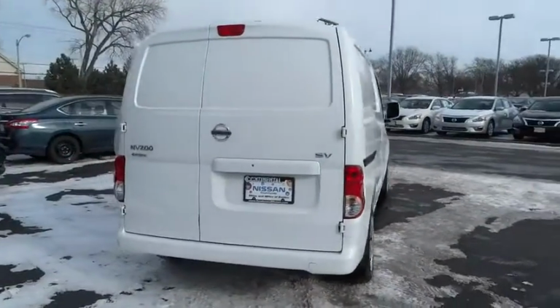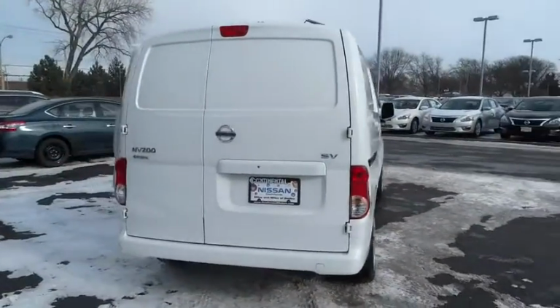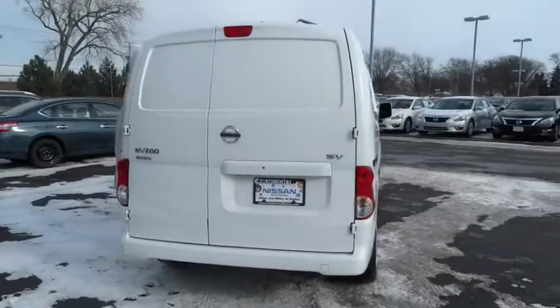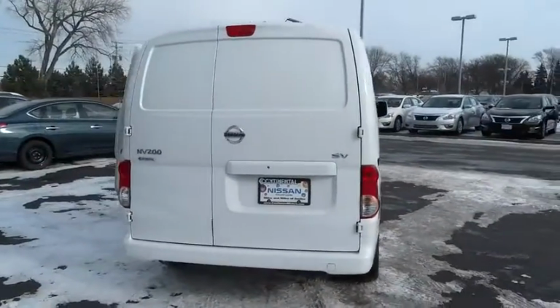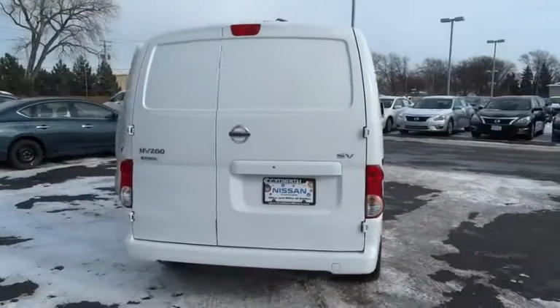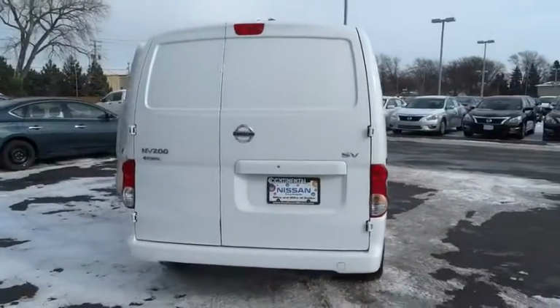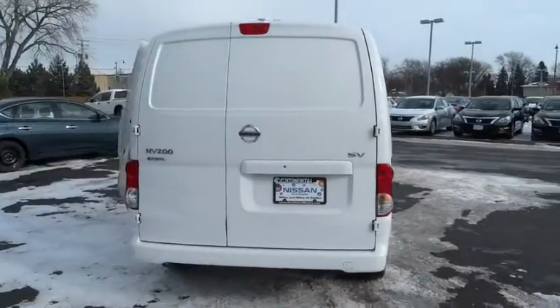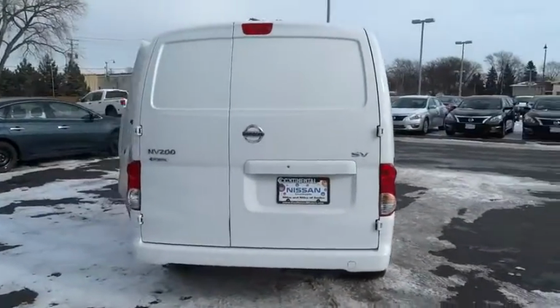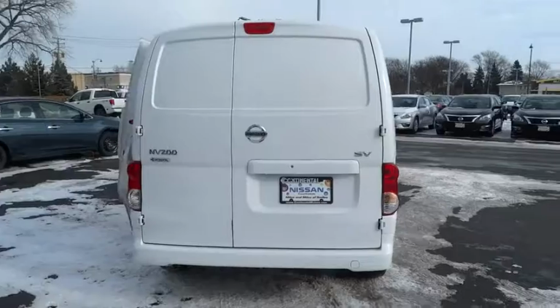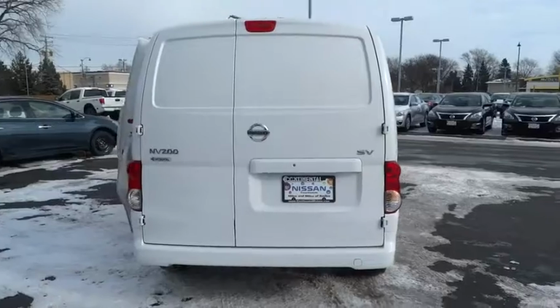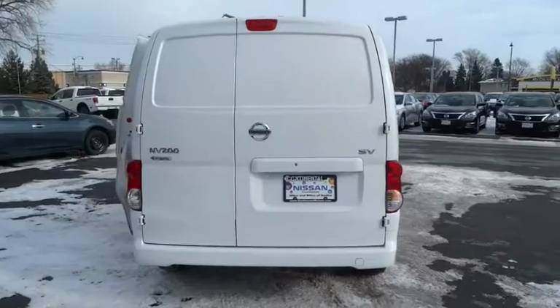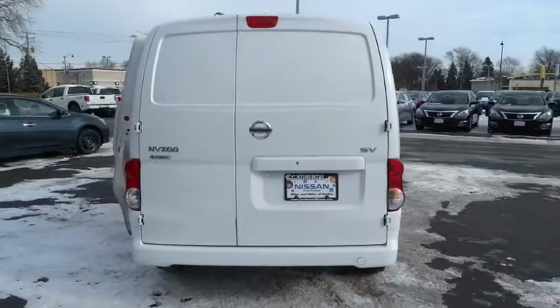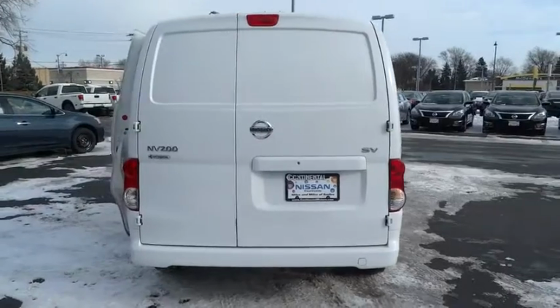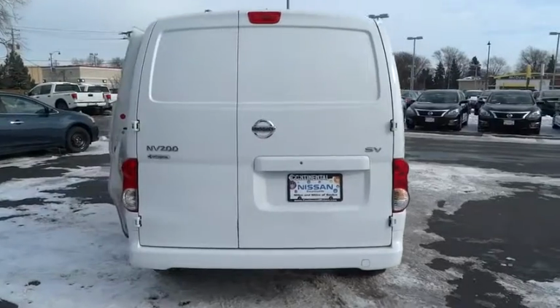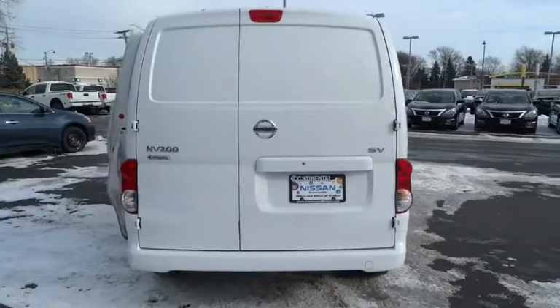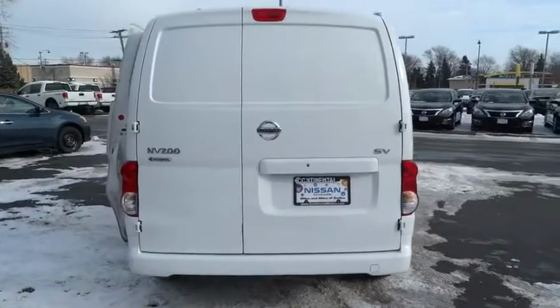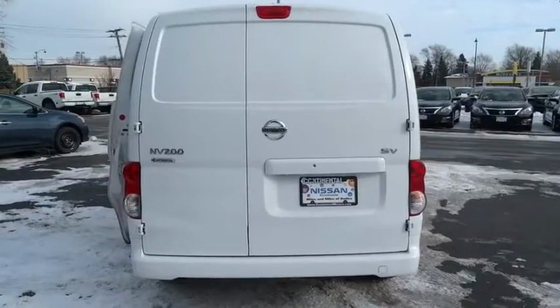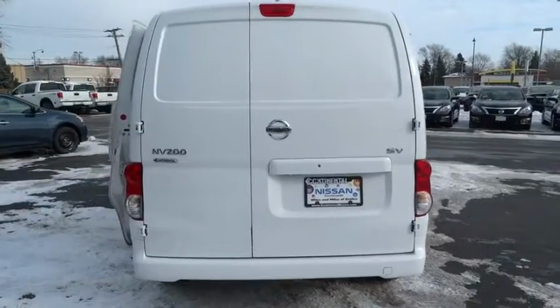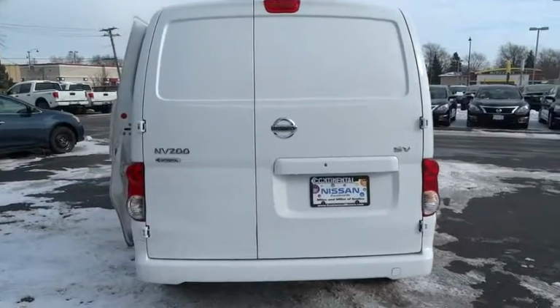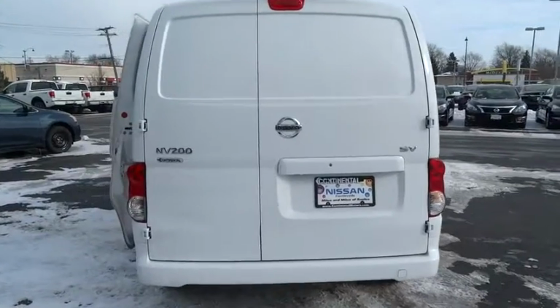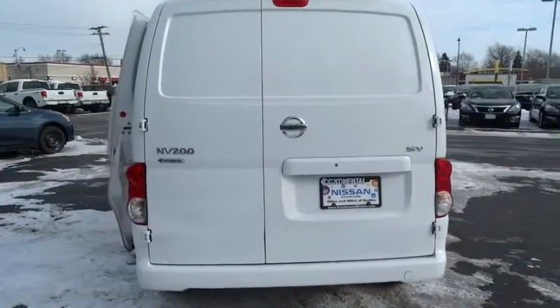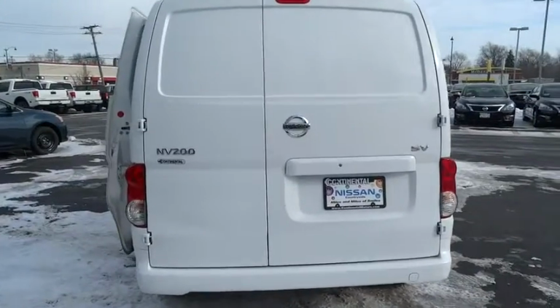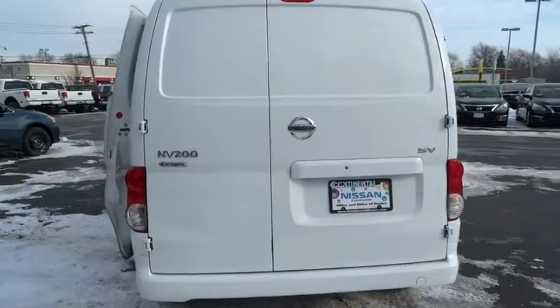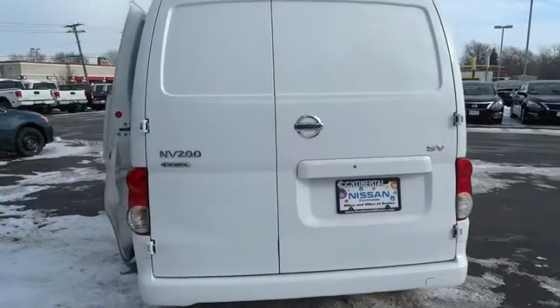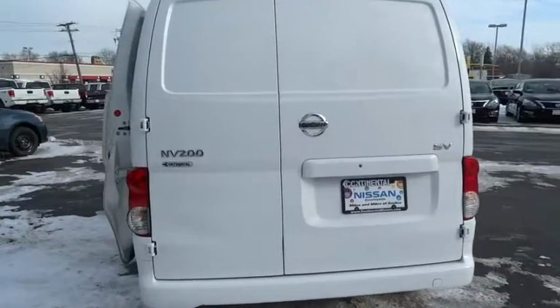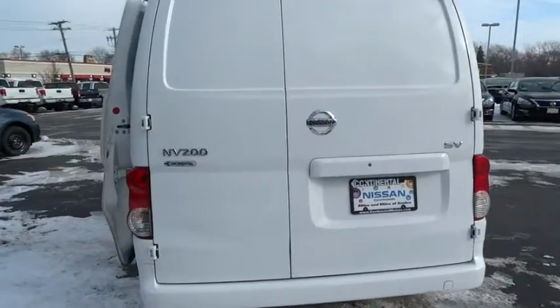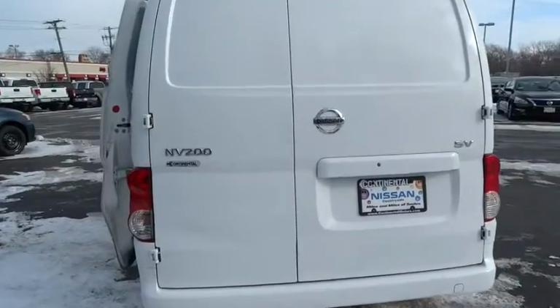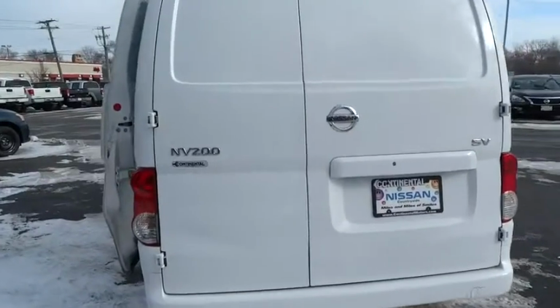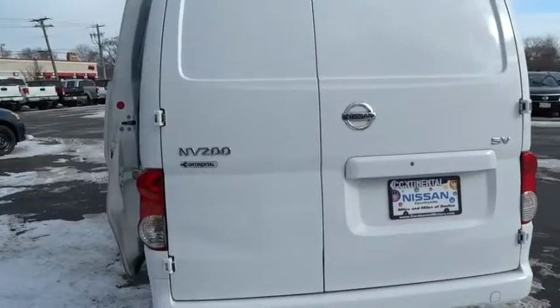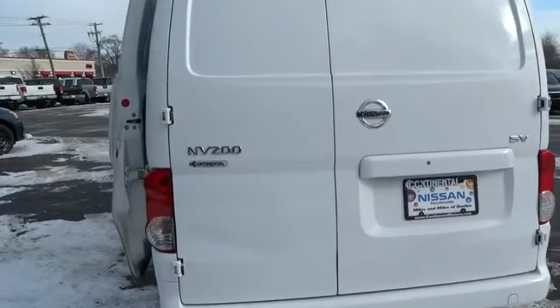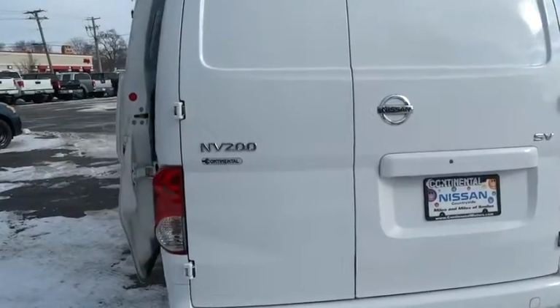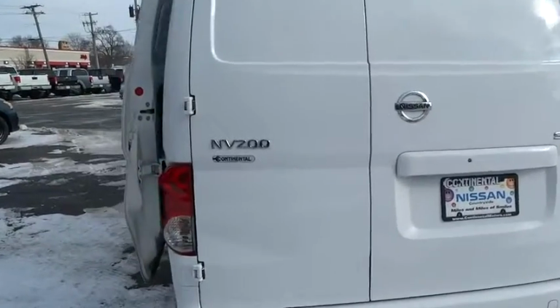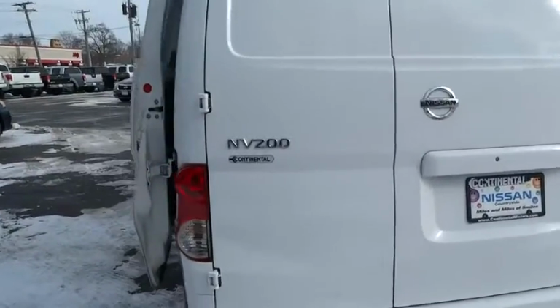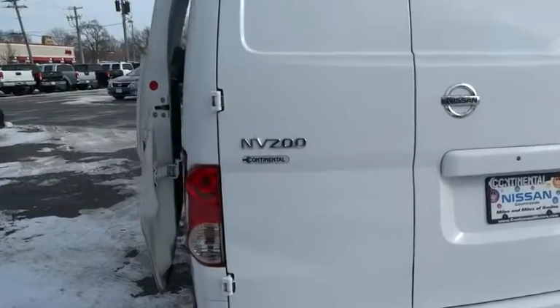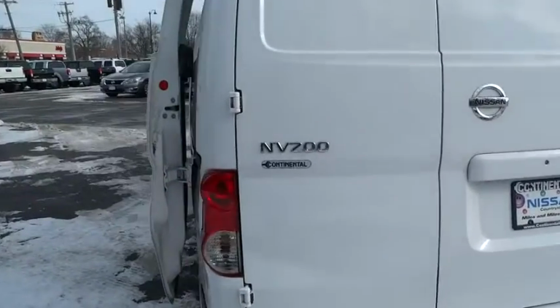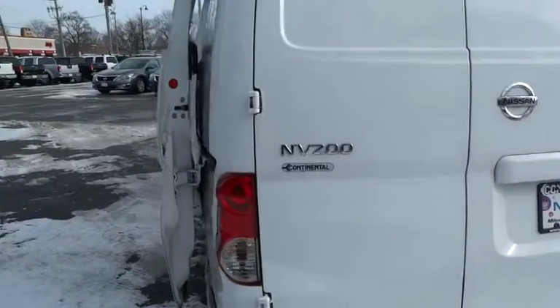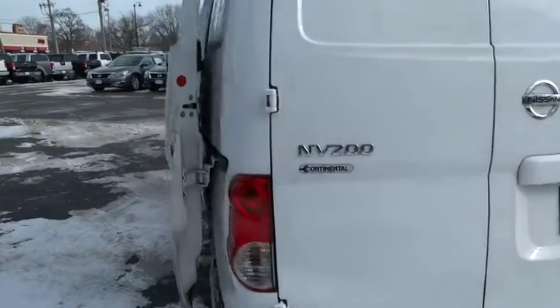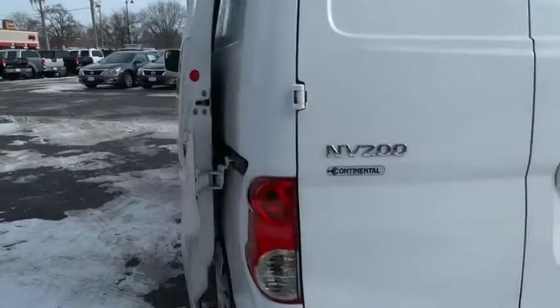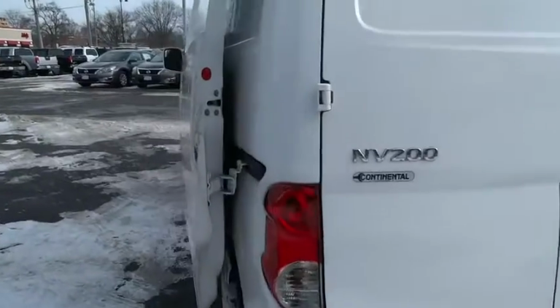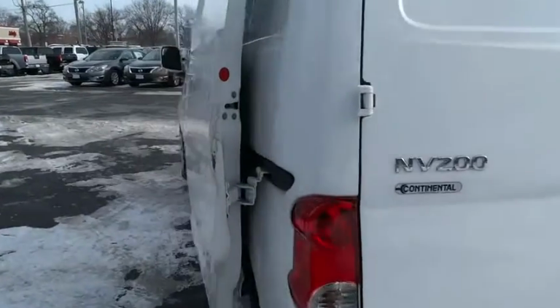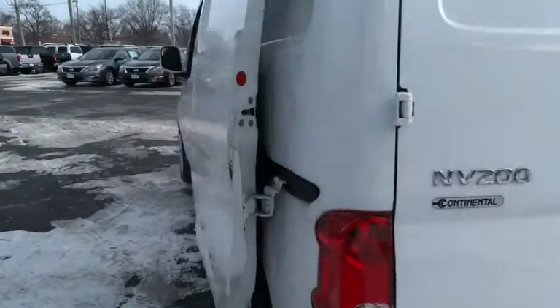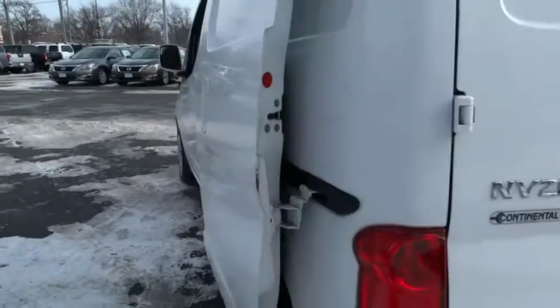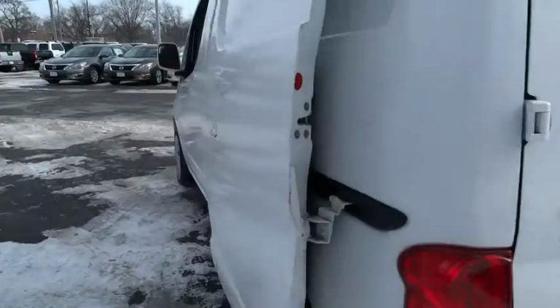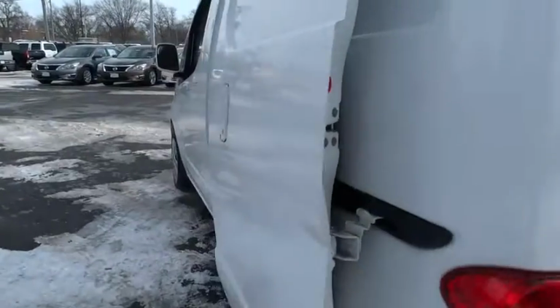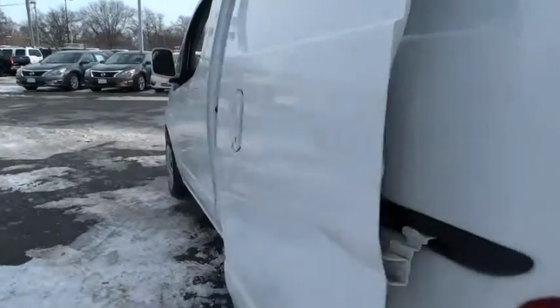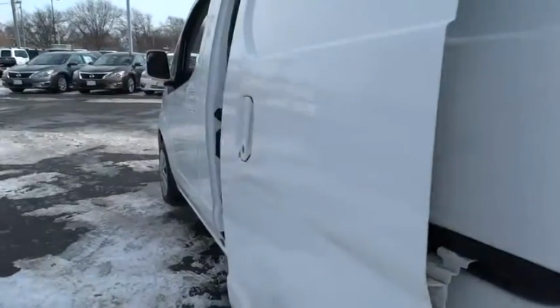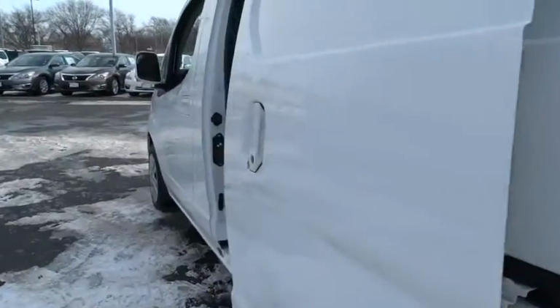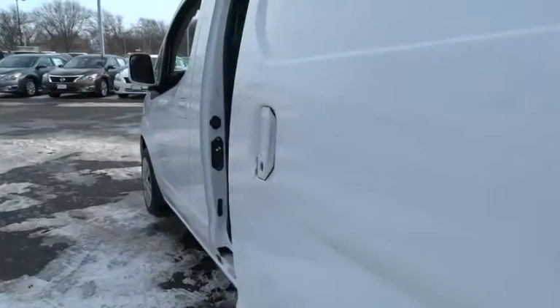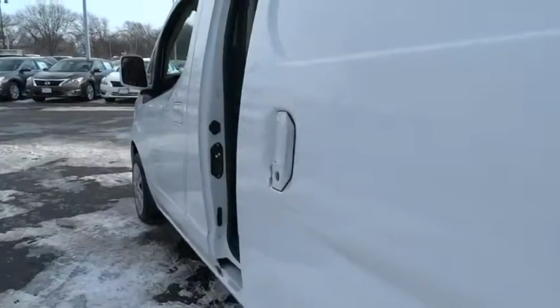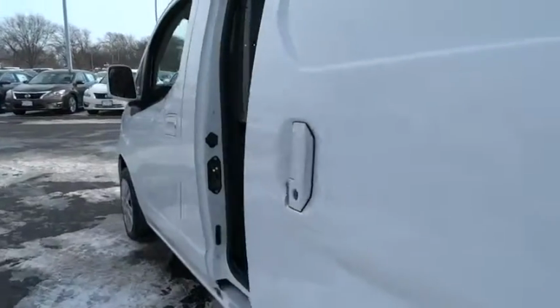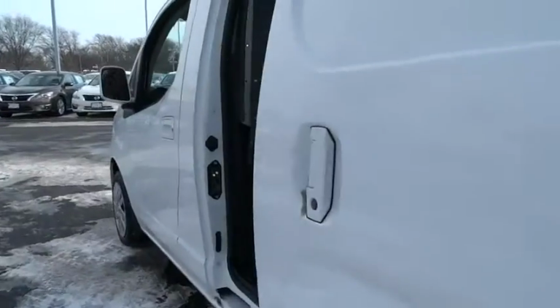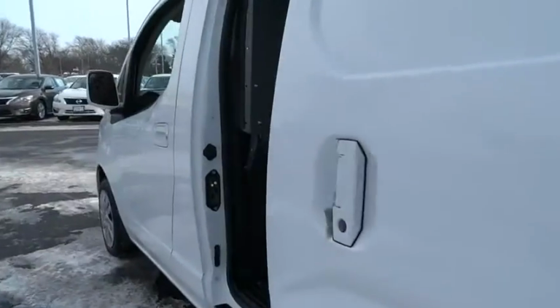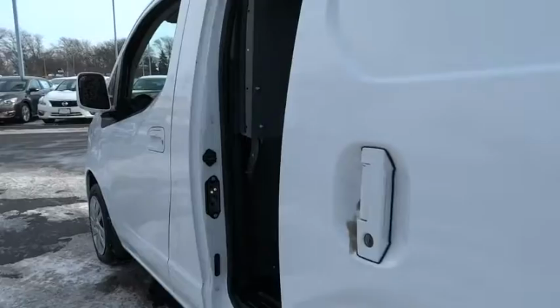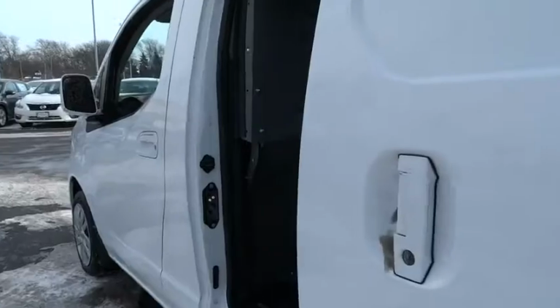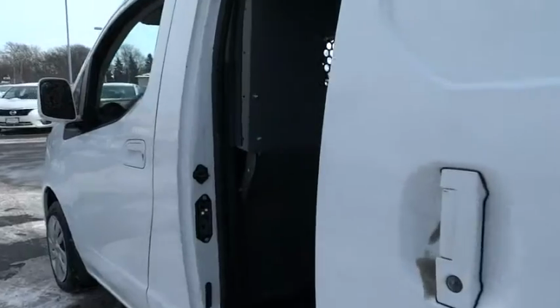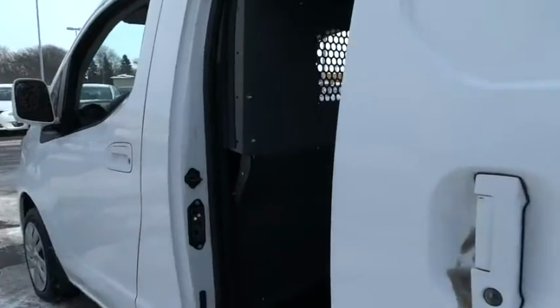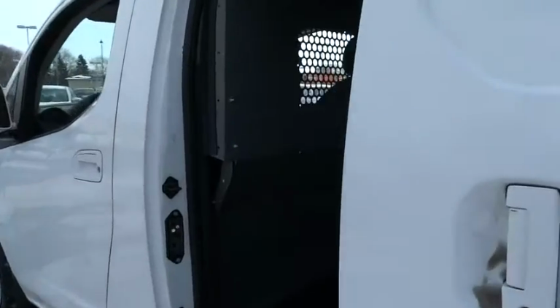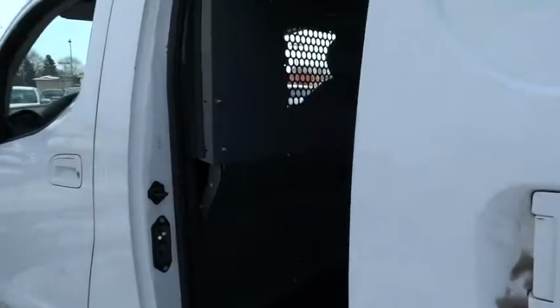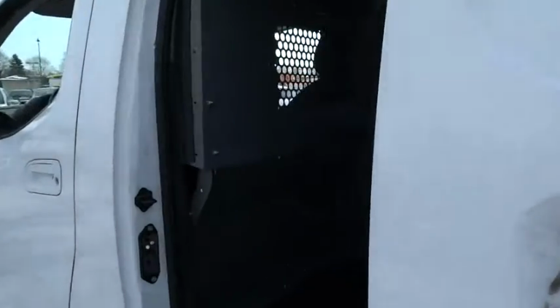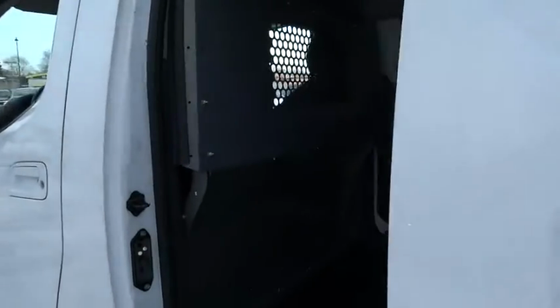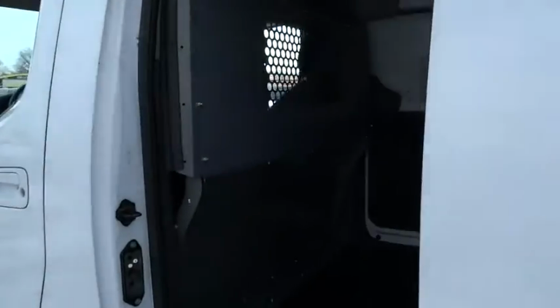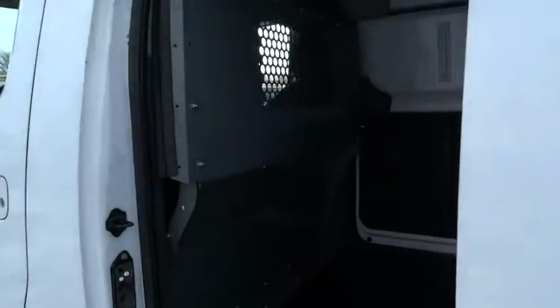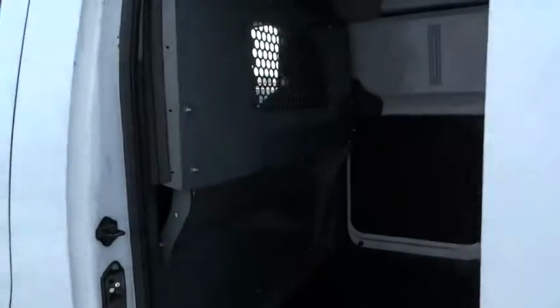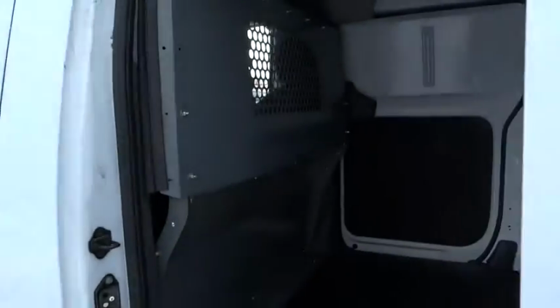The Nissan NV is for you and is priced below $20,000. This vehicle has less than 20,000 miles.